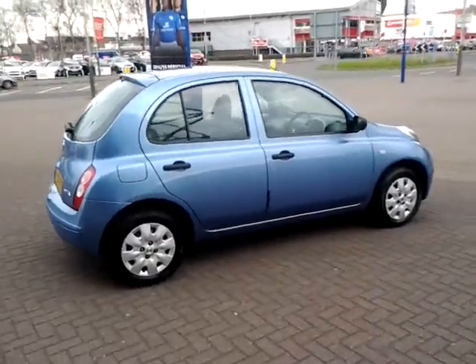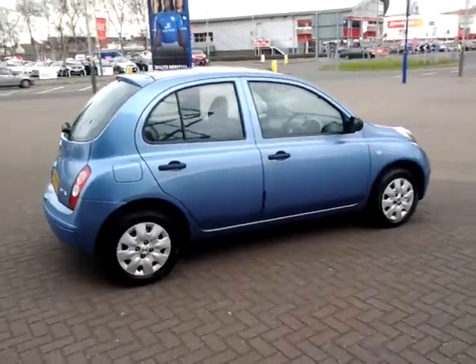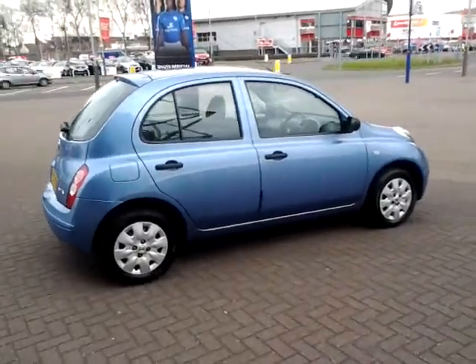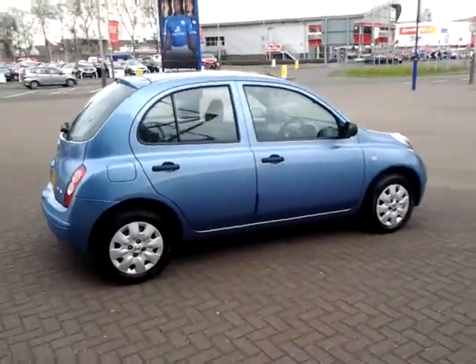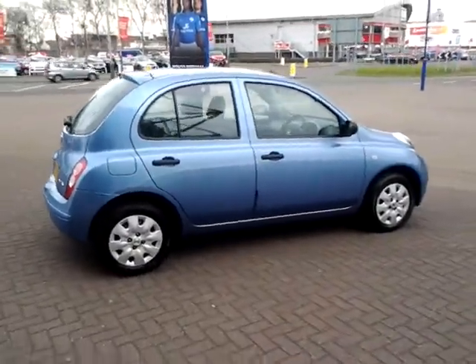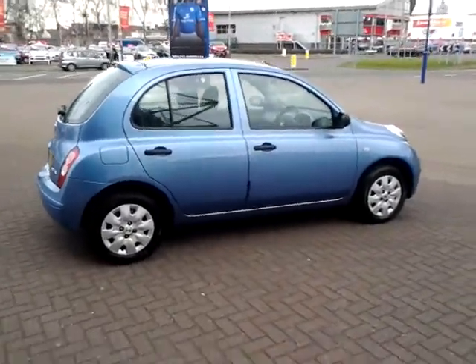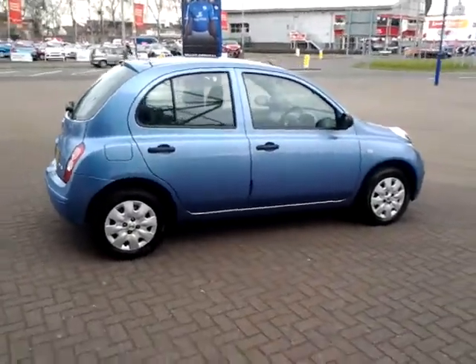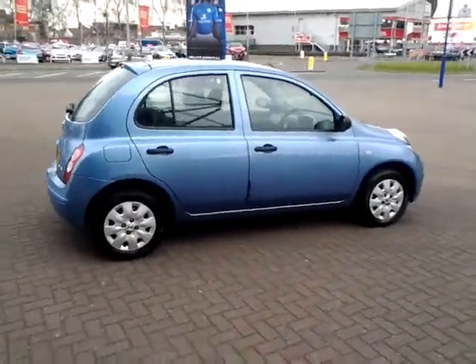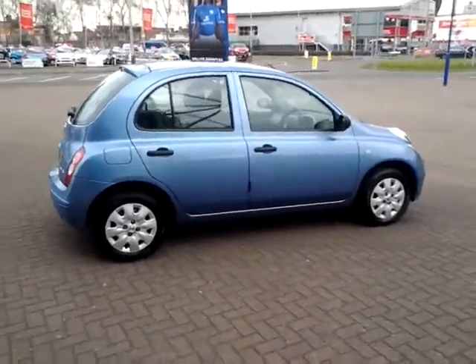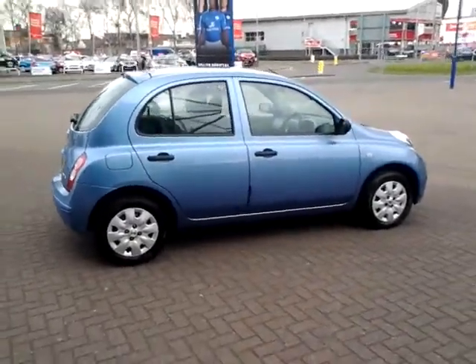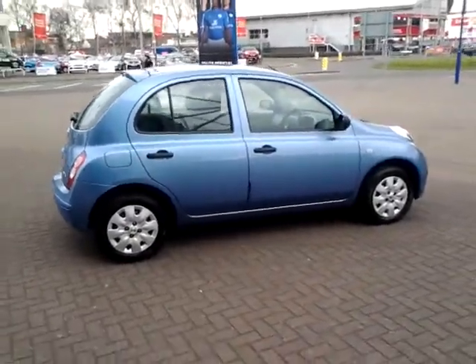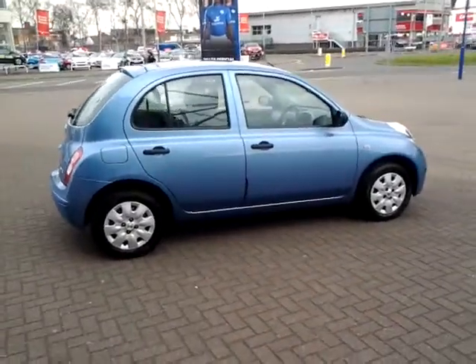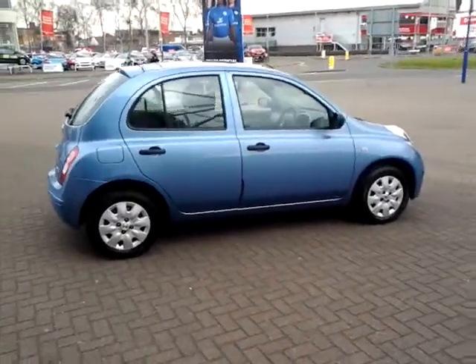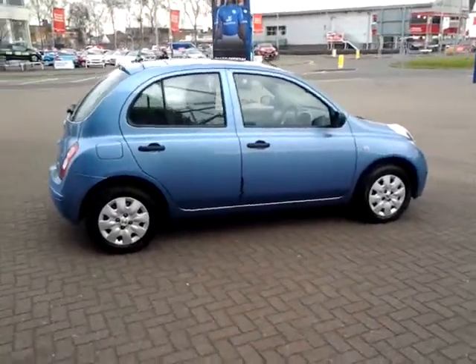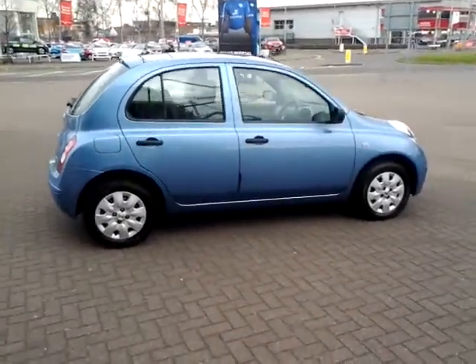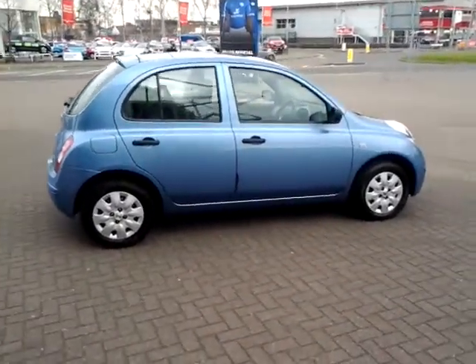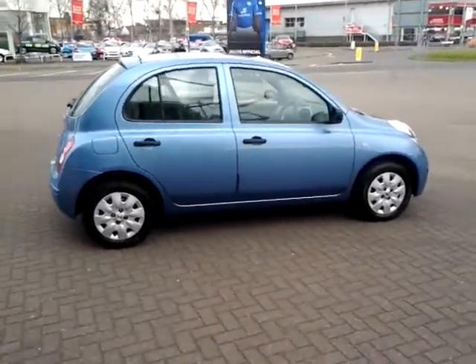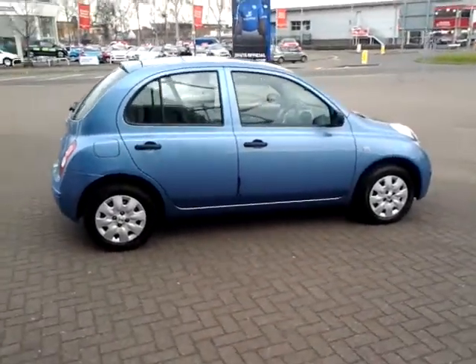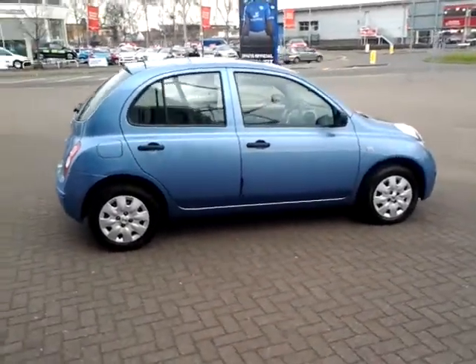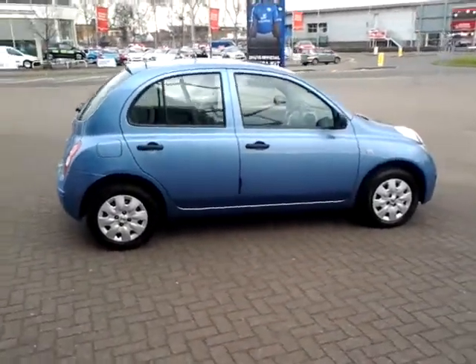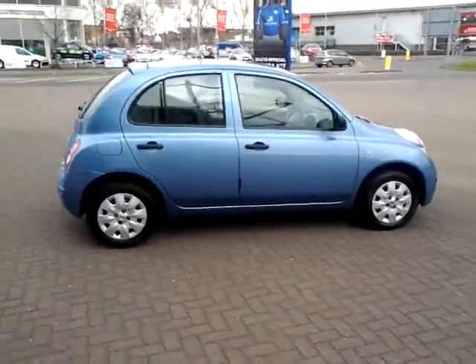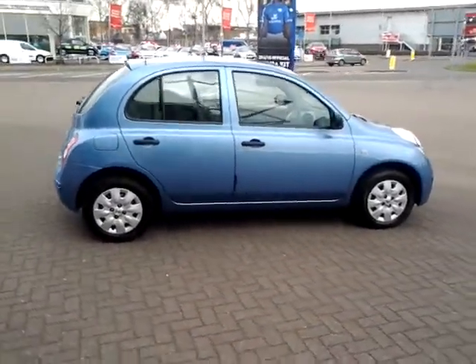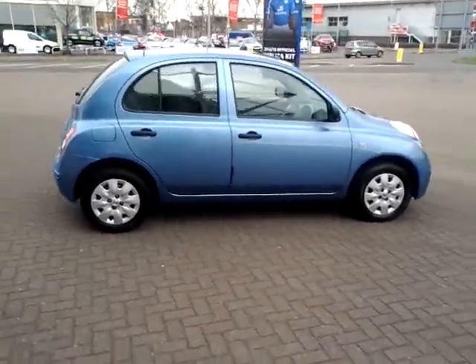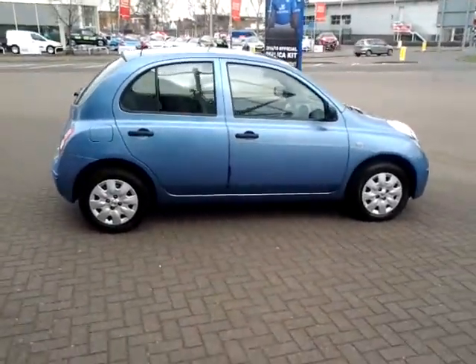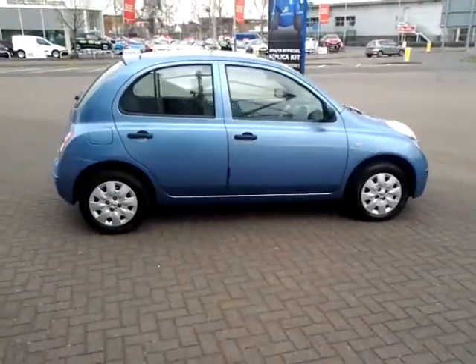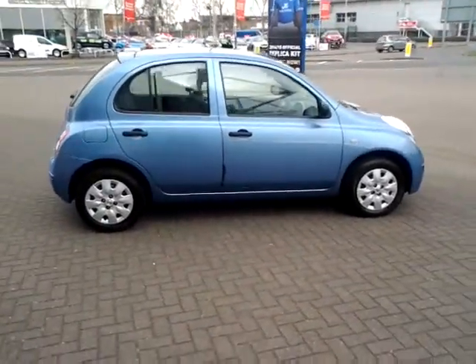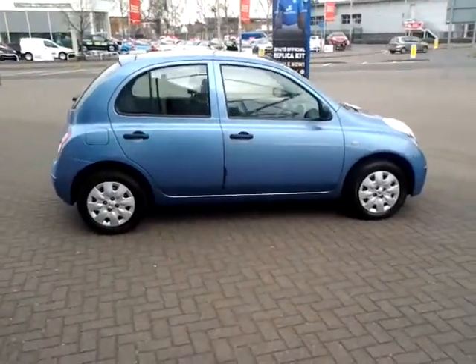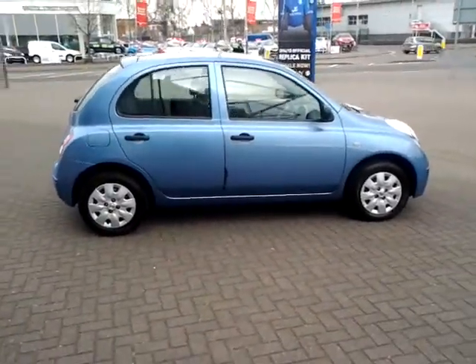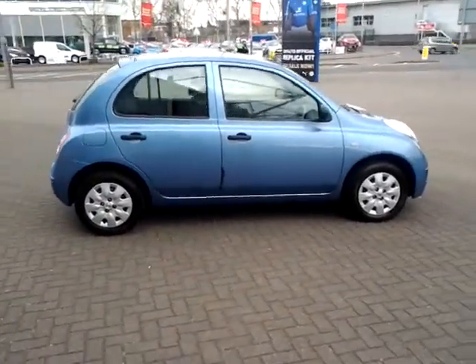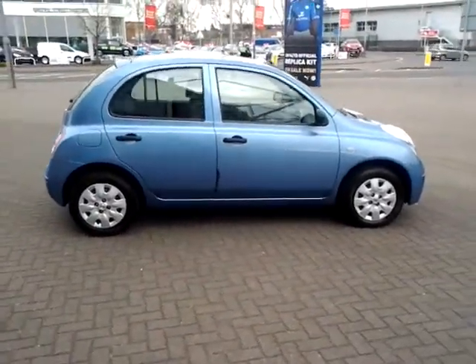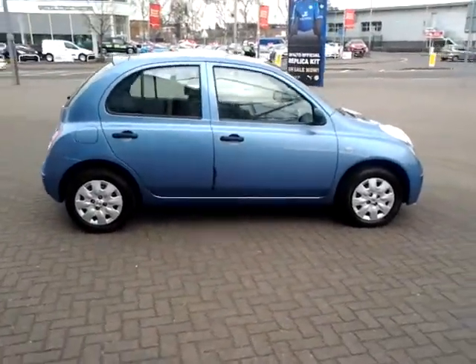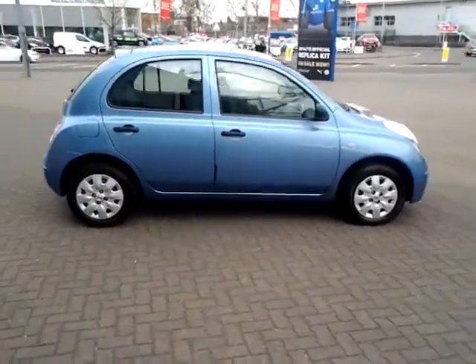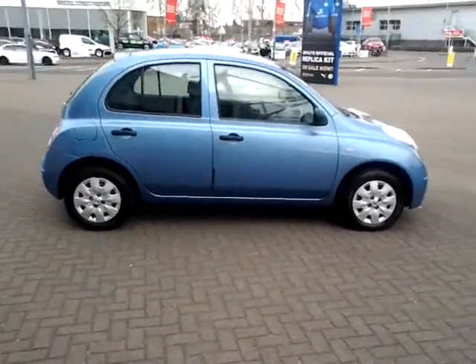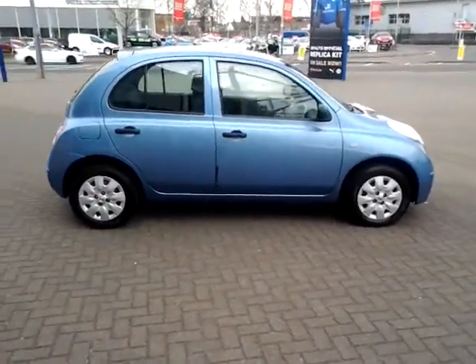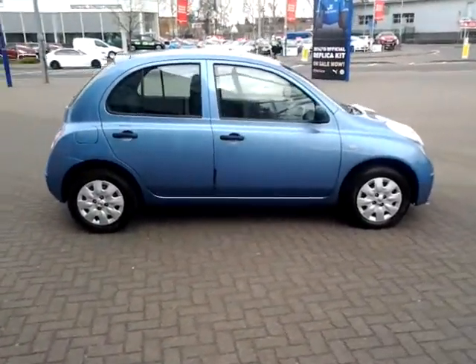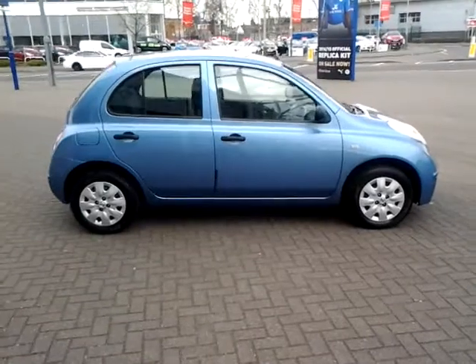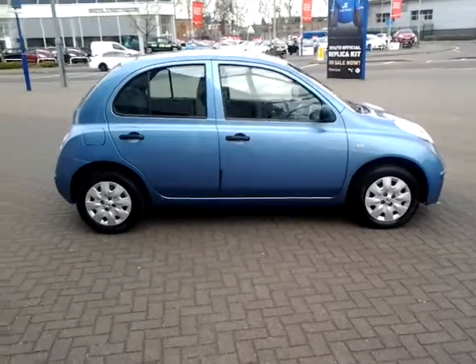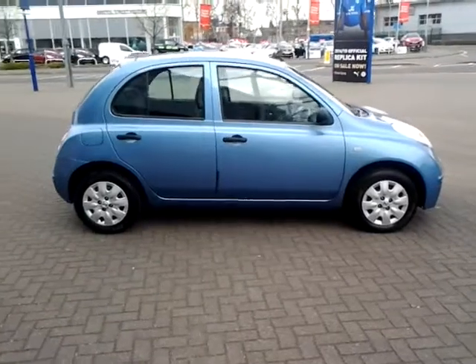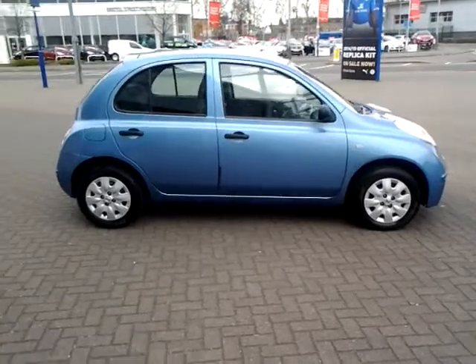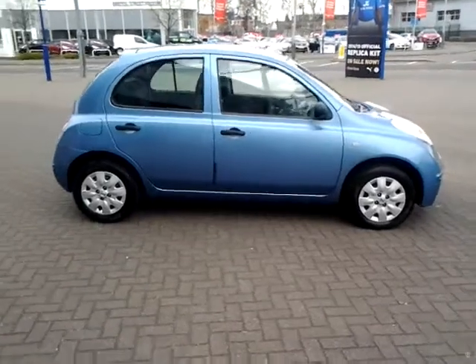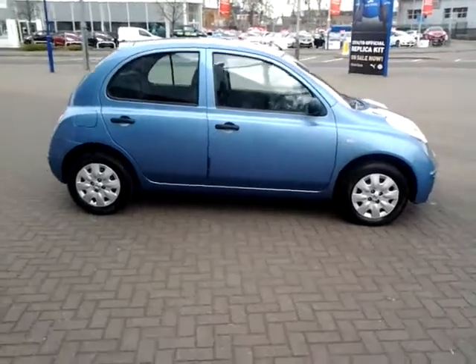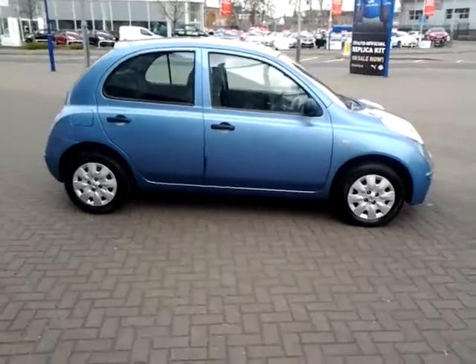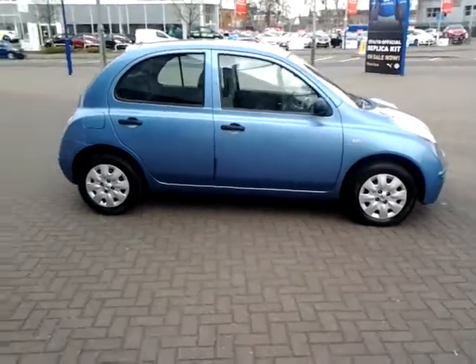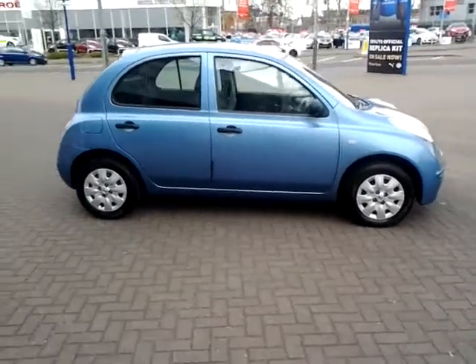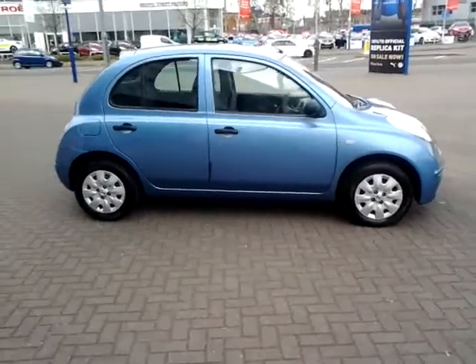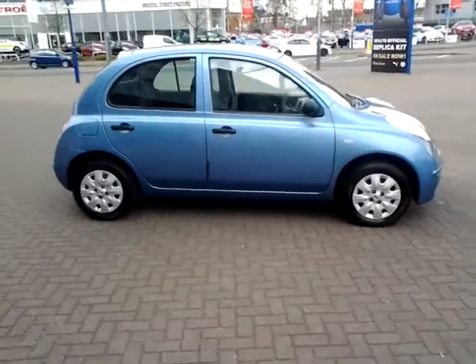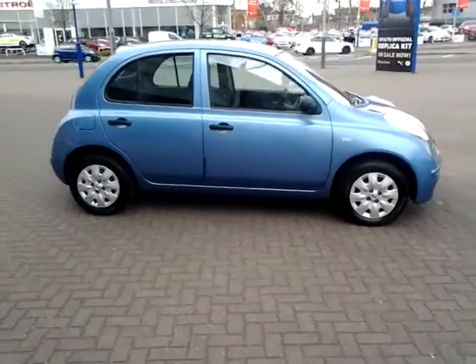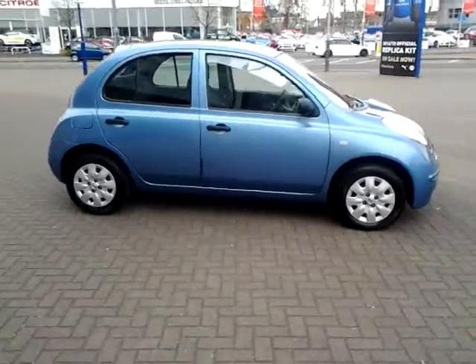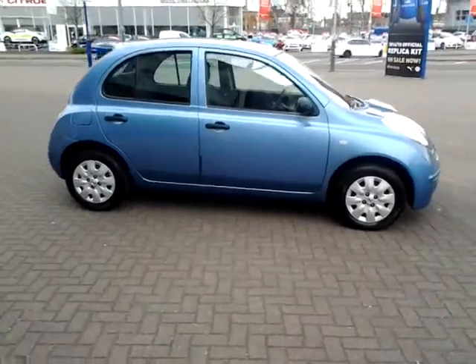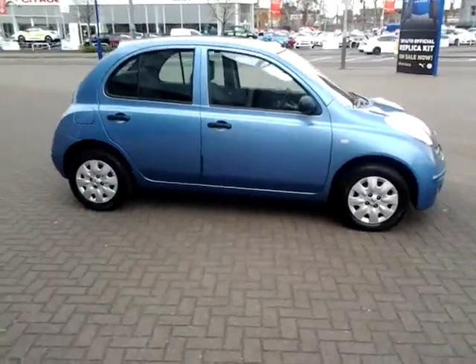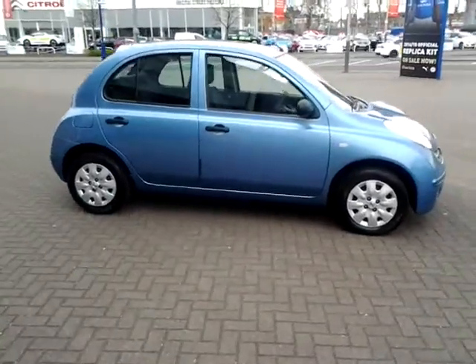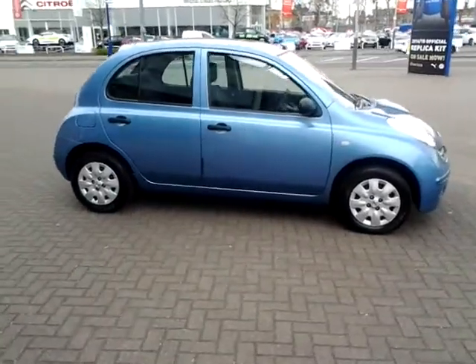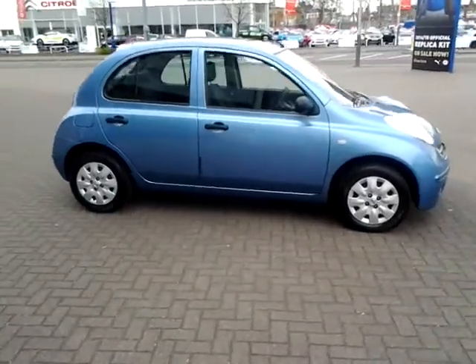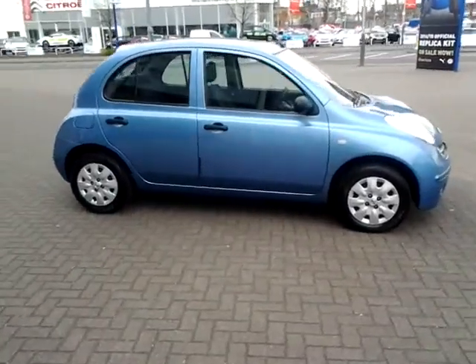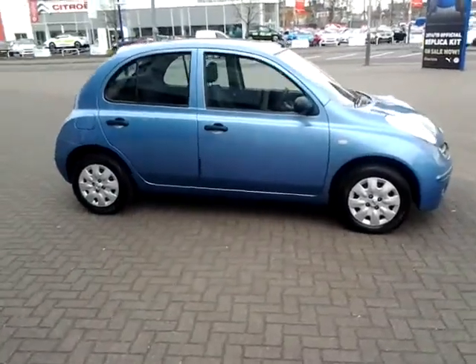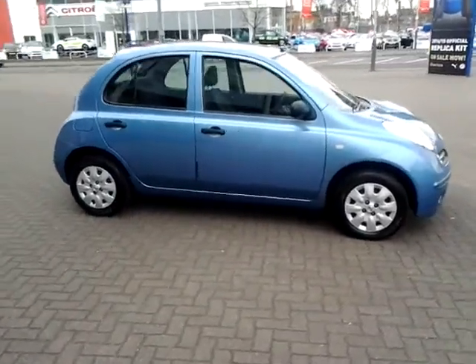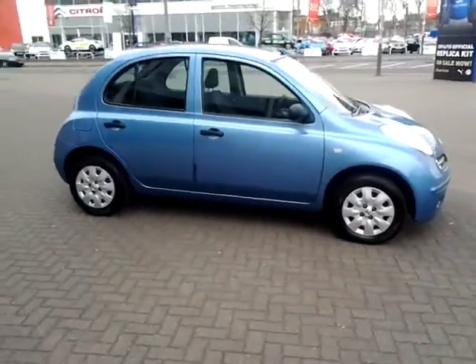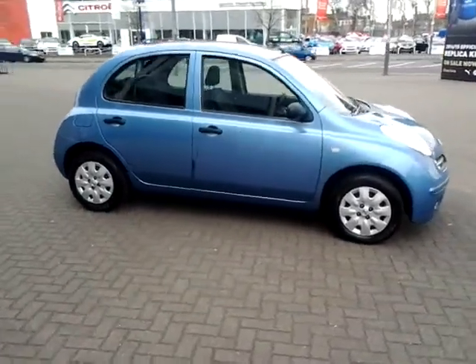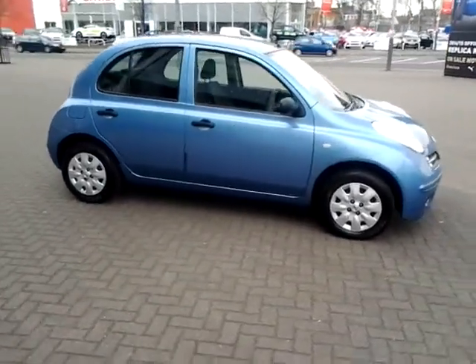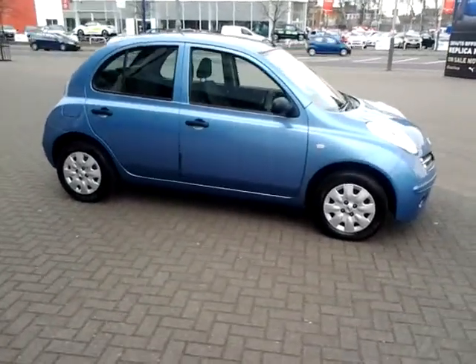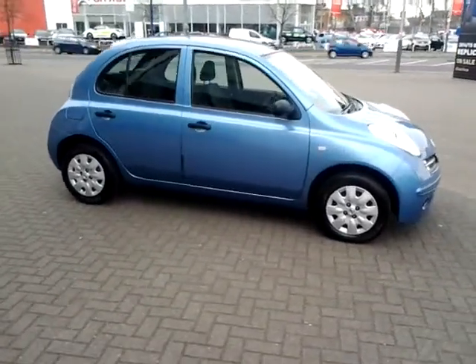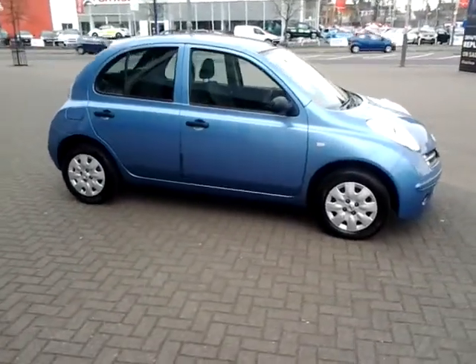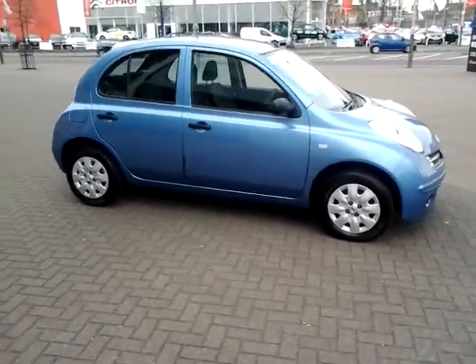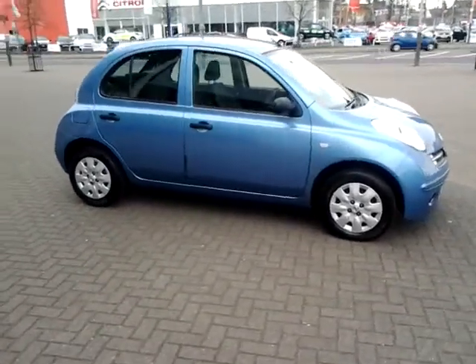Should you require finance on your next vehicle purchase, we have some competitive rates on offer, so please take a look at some of the examples provided.